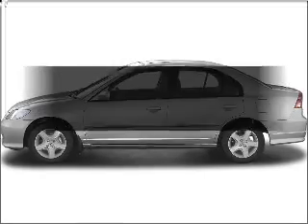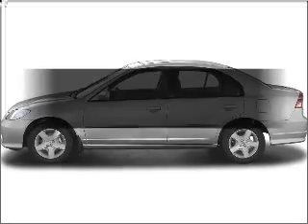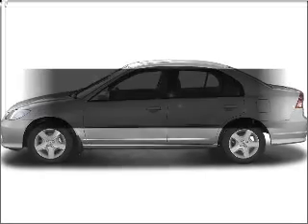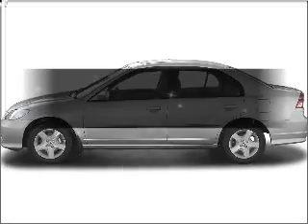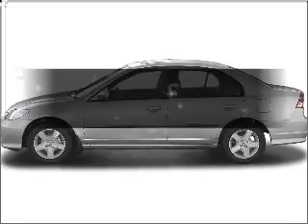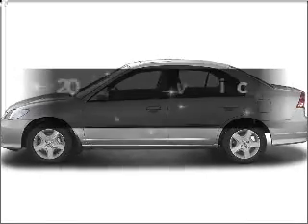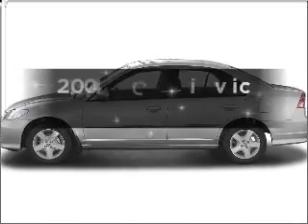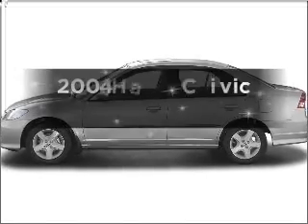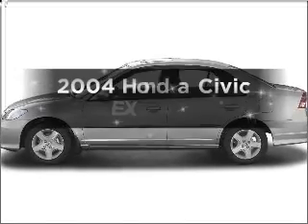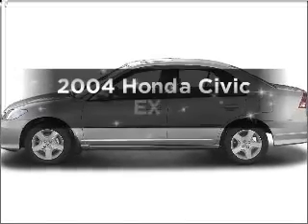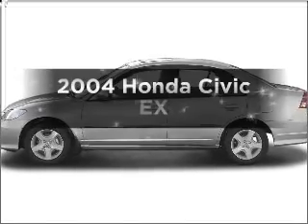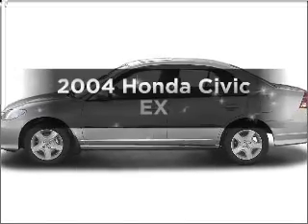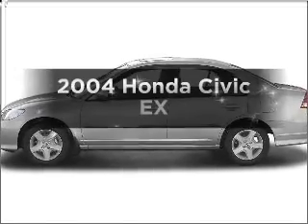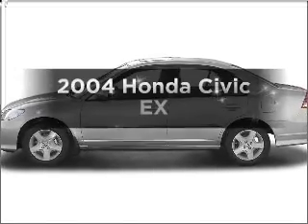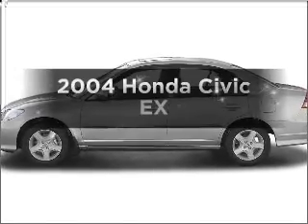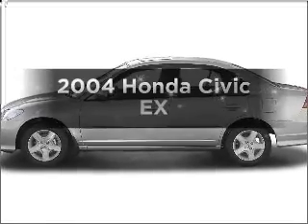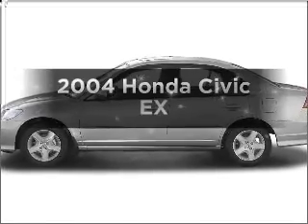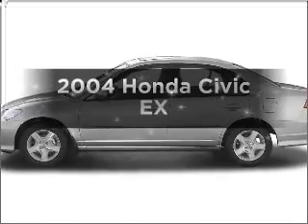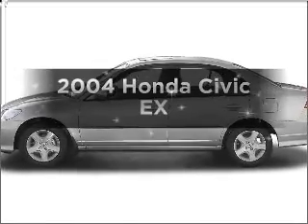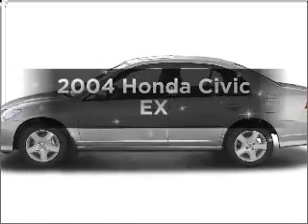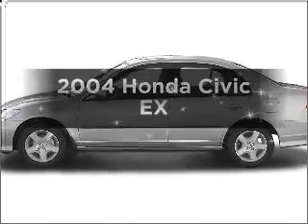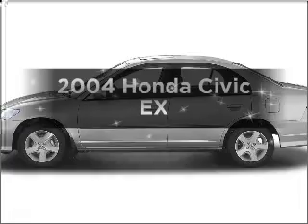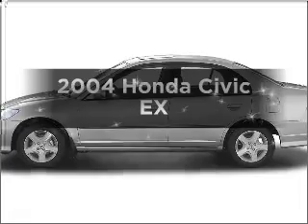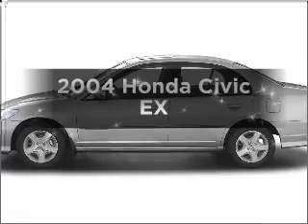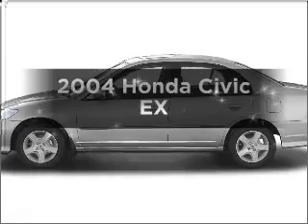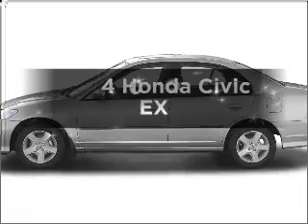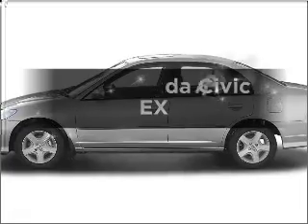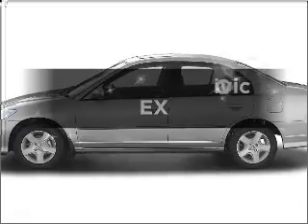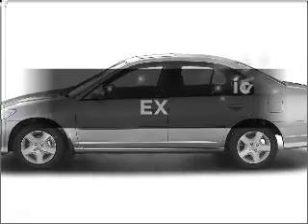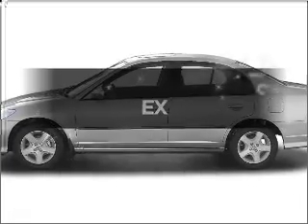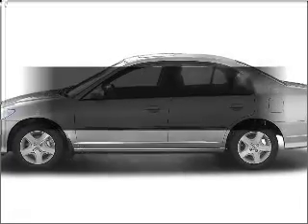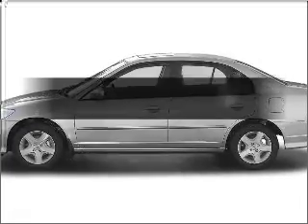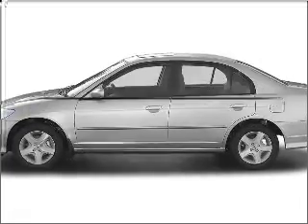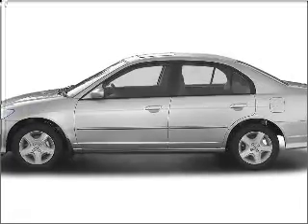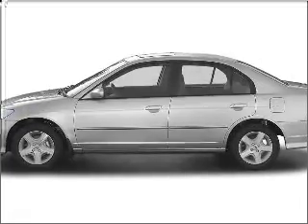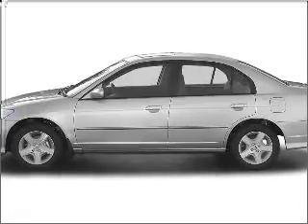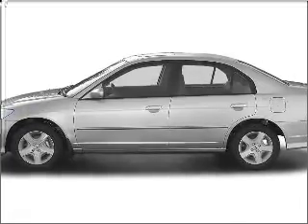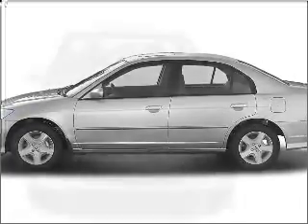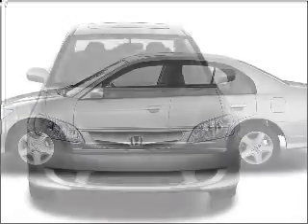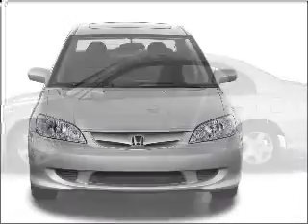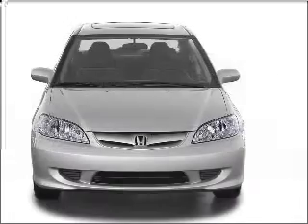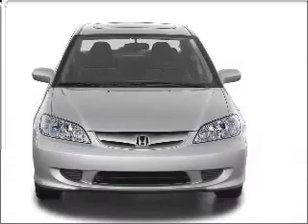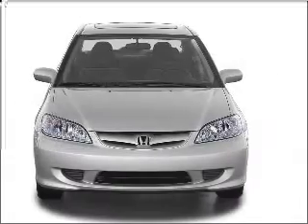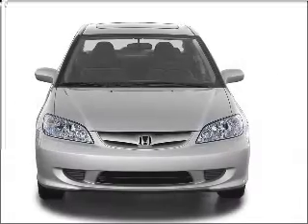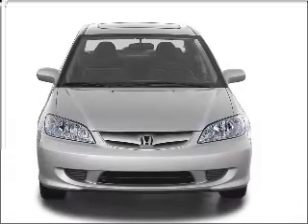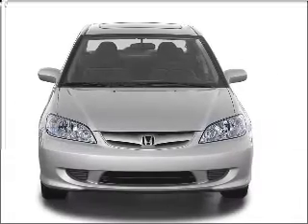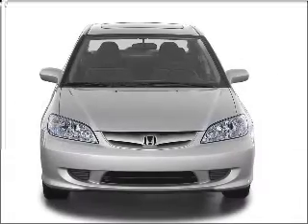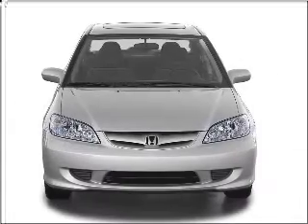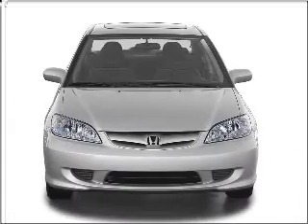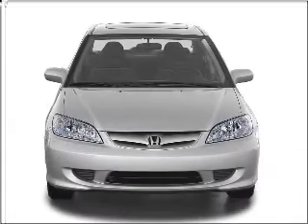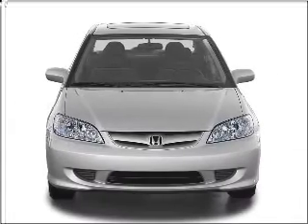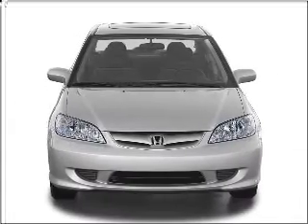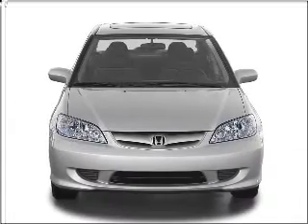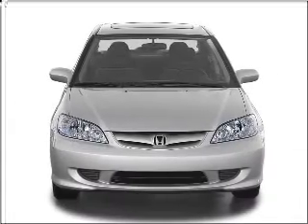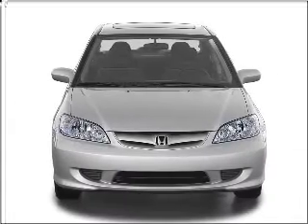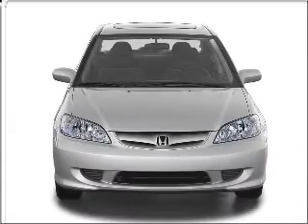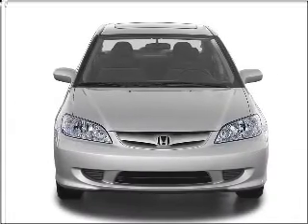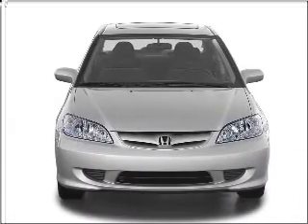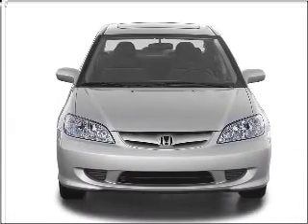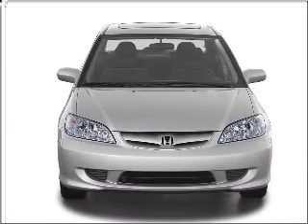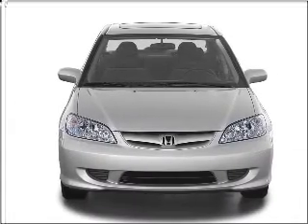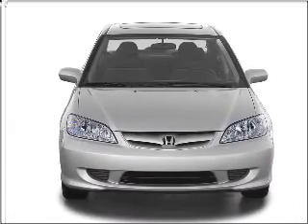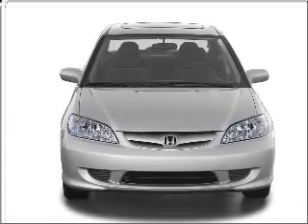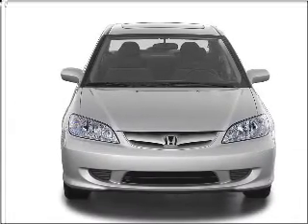Imagine yourself in this 2004 Honda Civic. If you're looking for an automobile with great attributes, look no further.